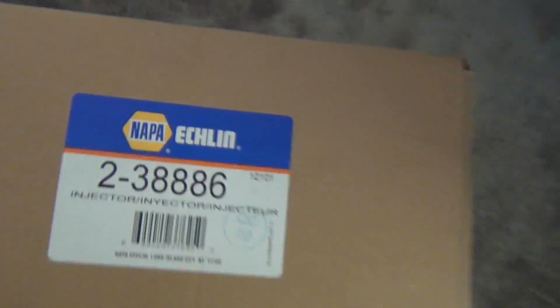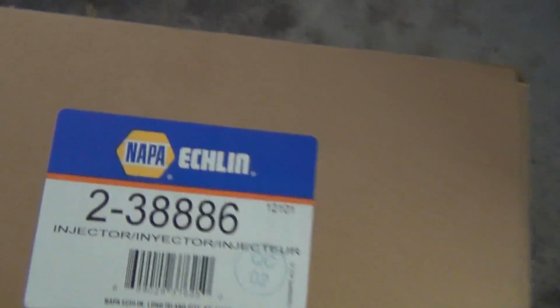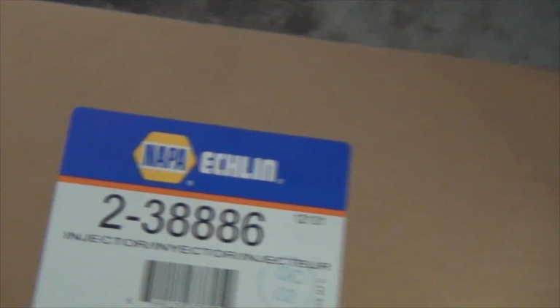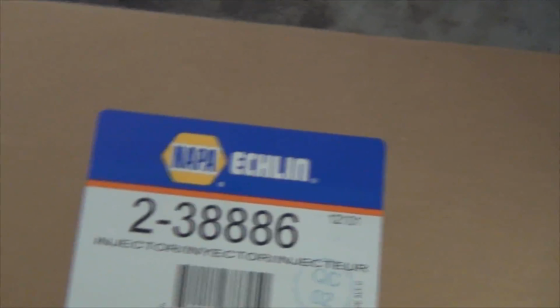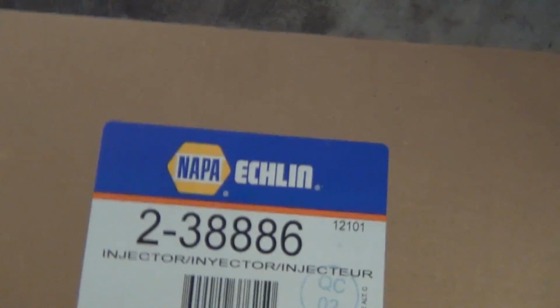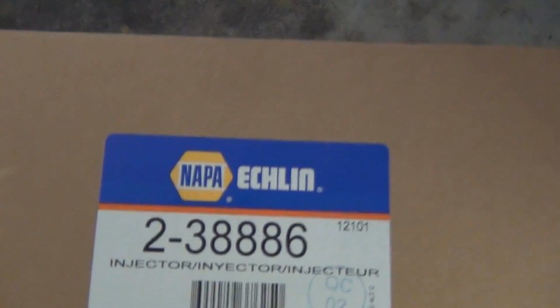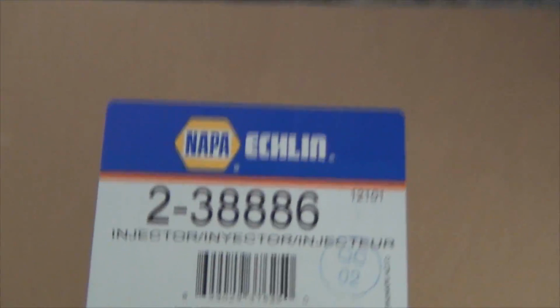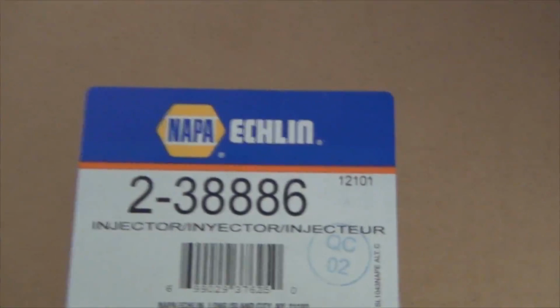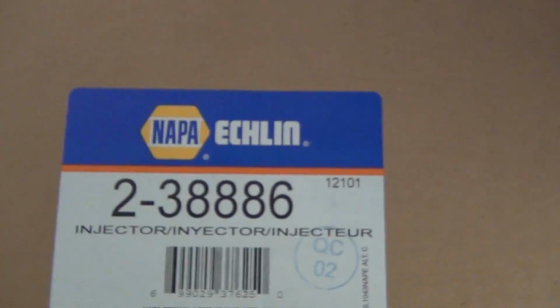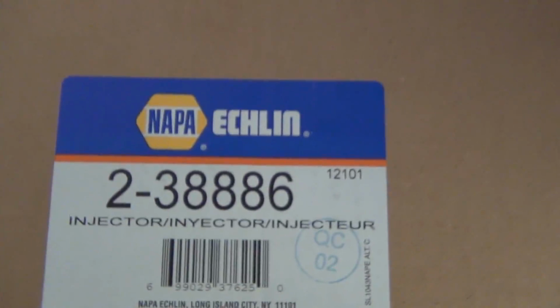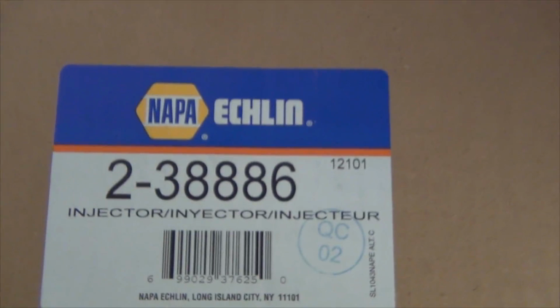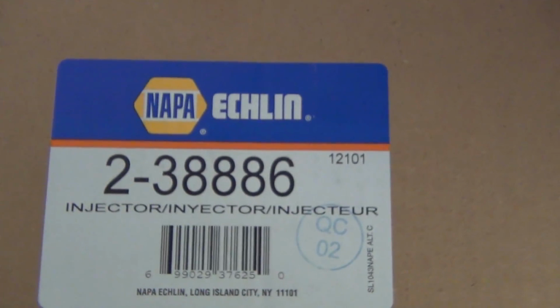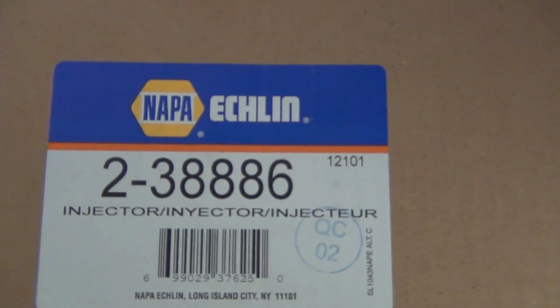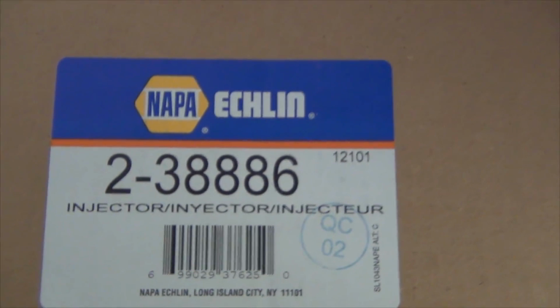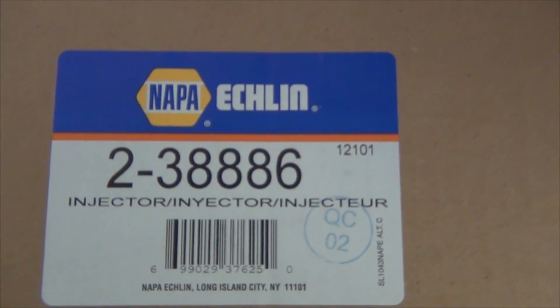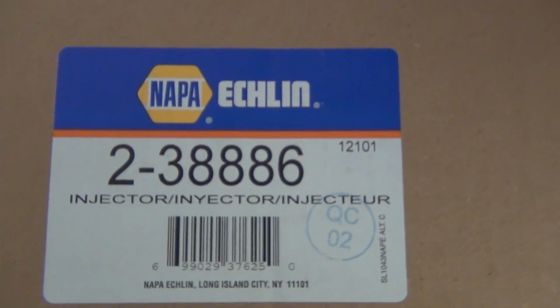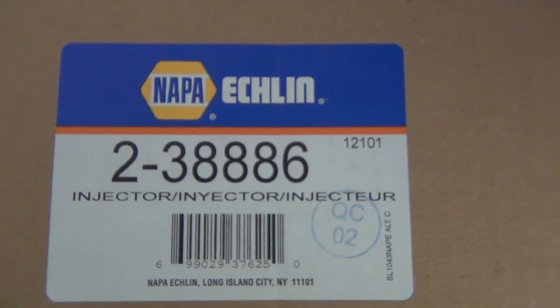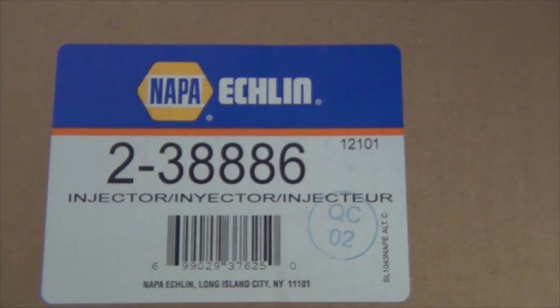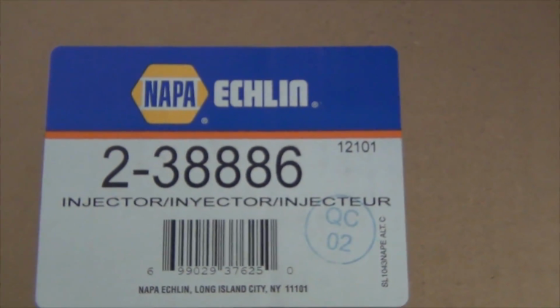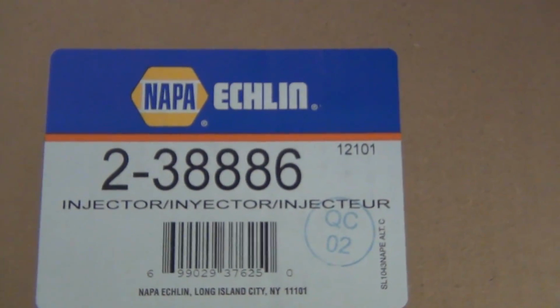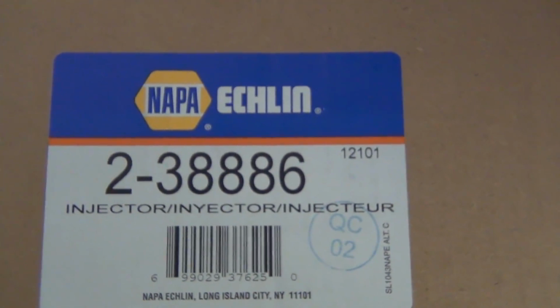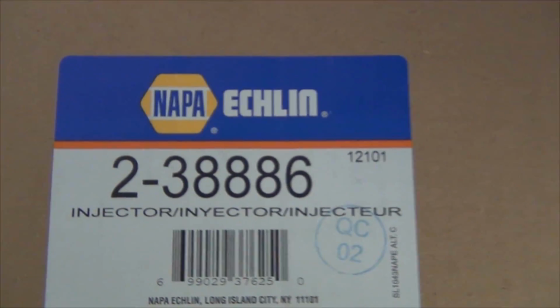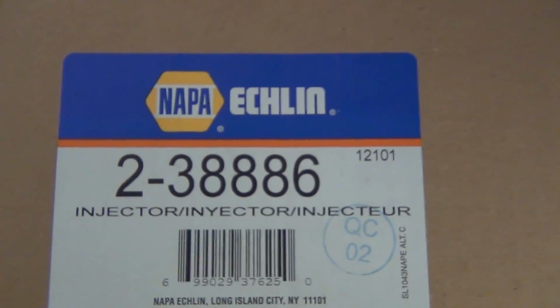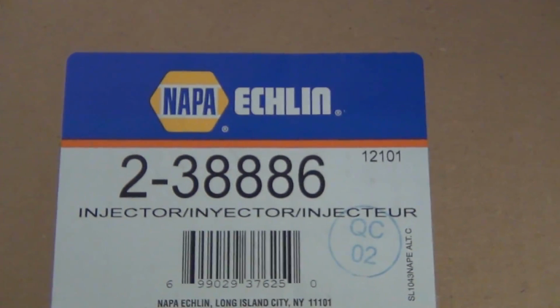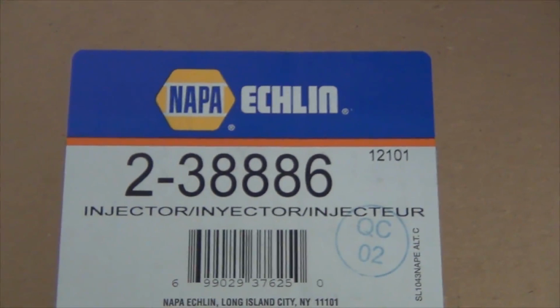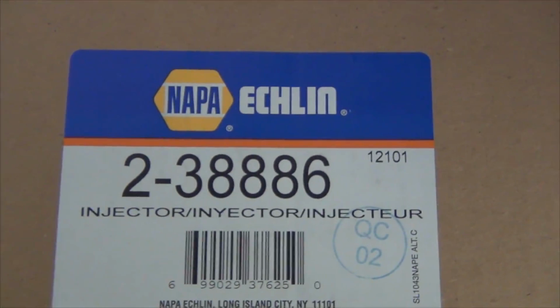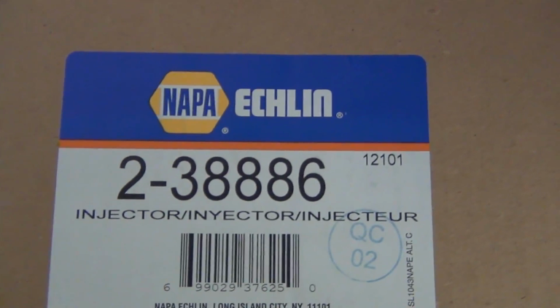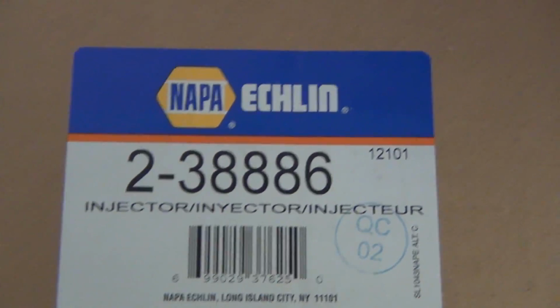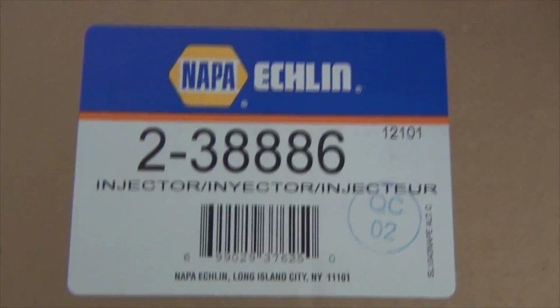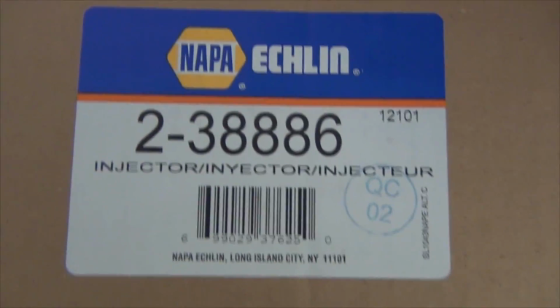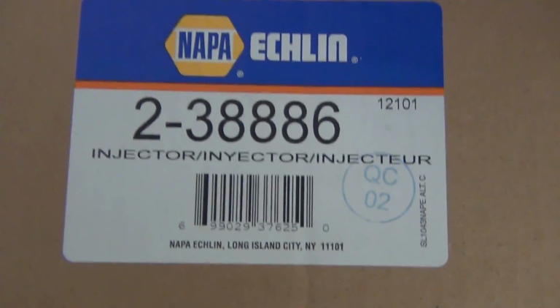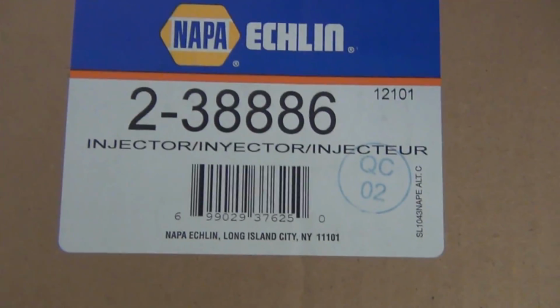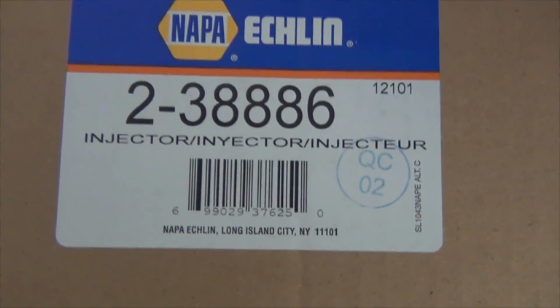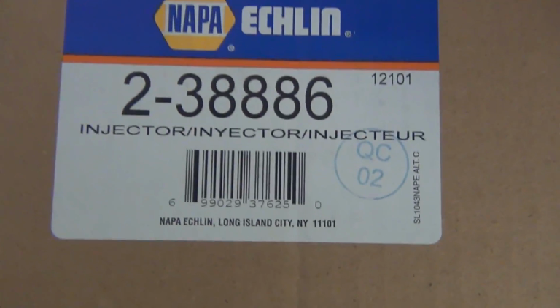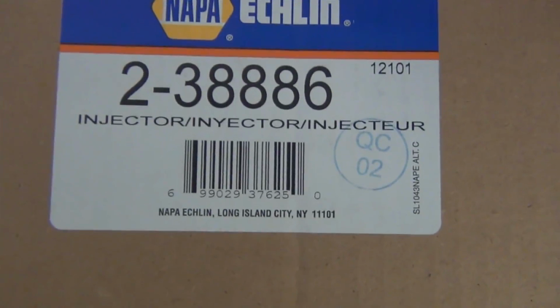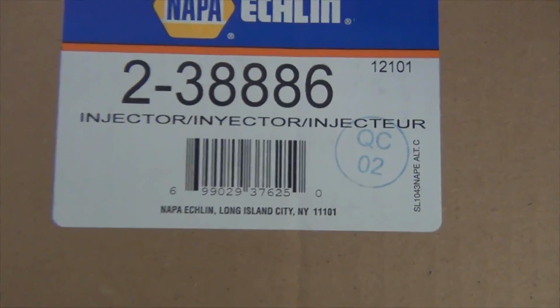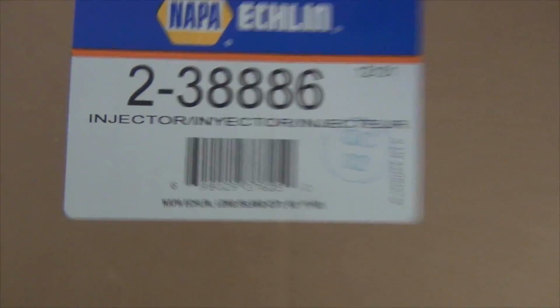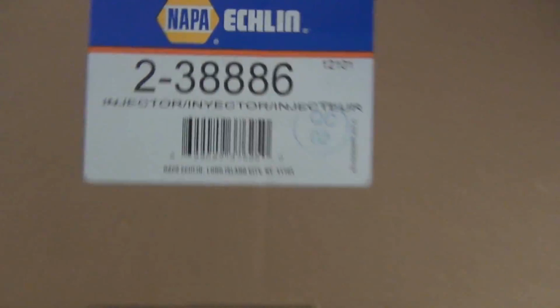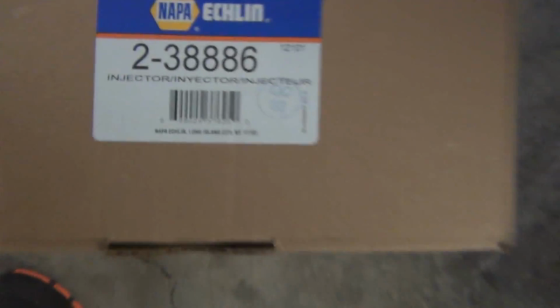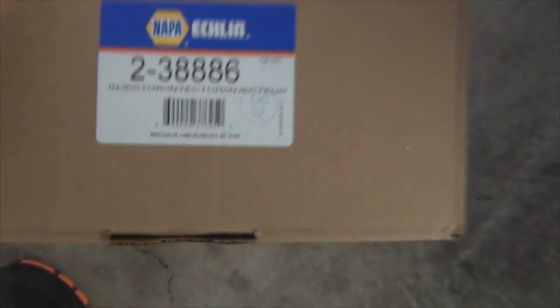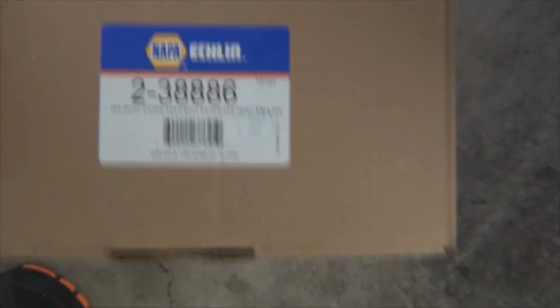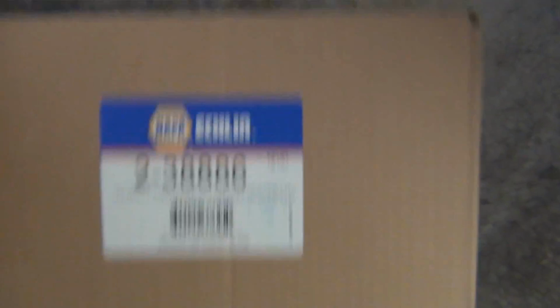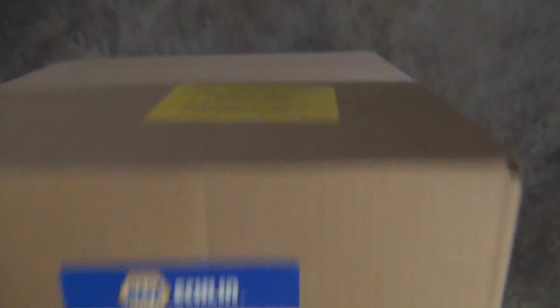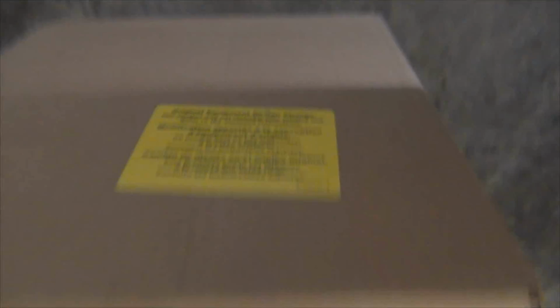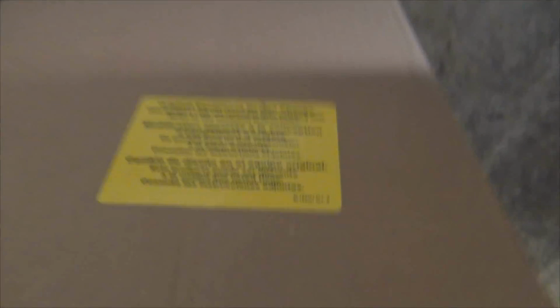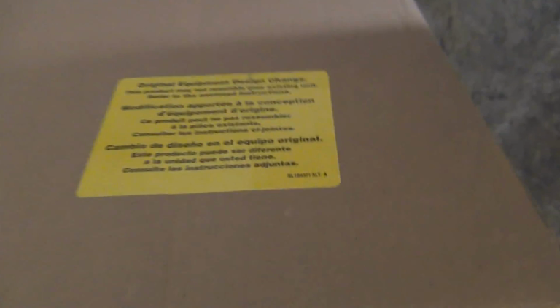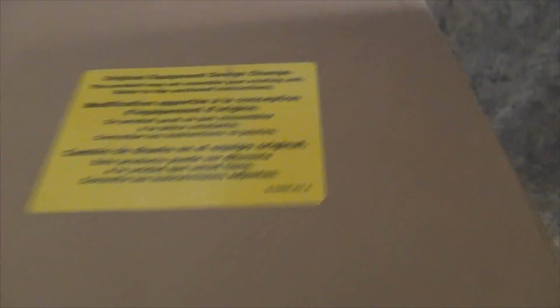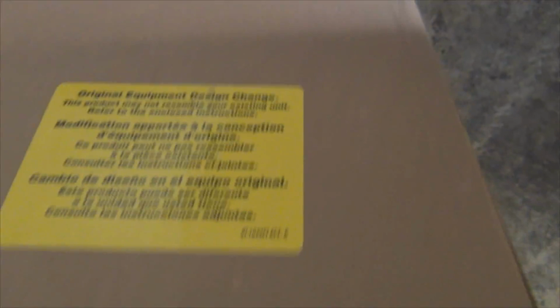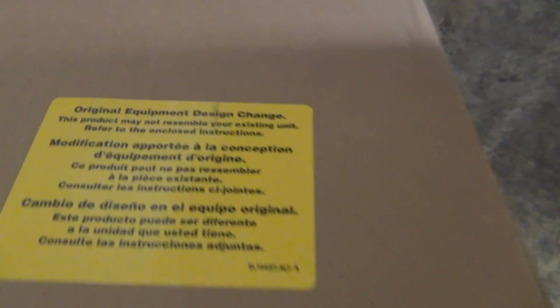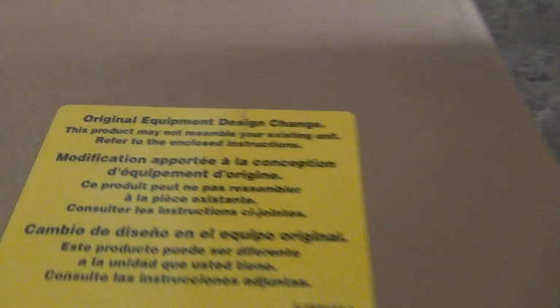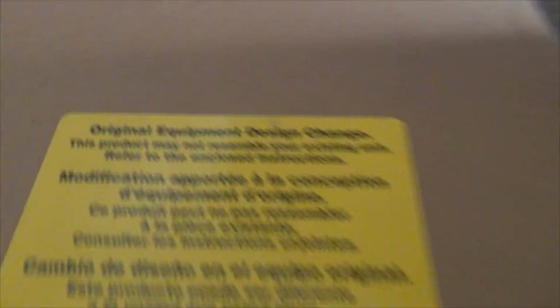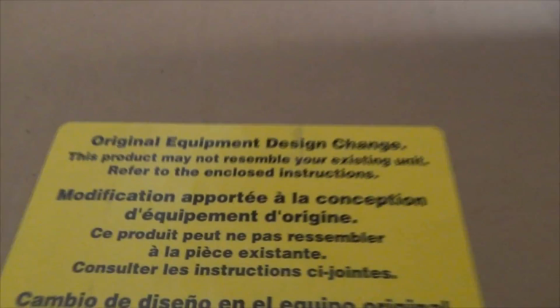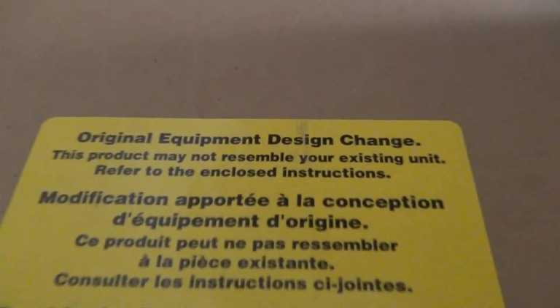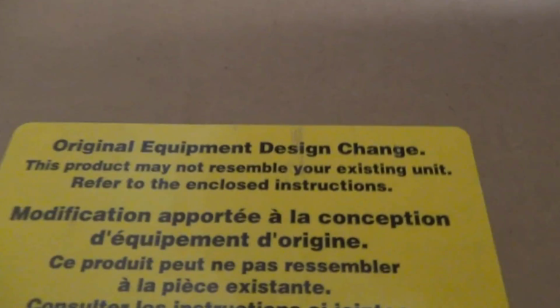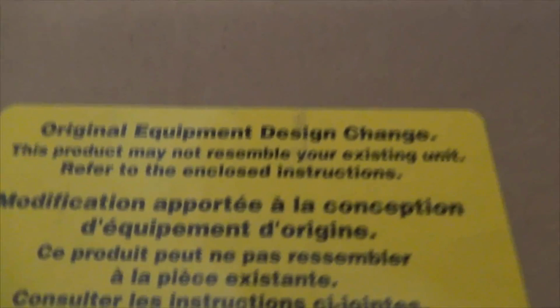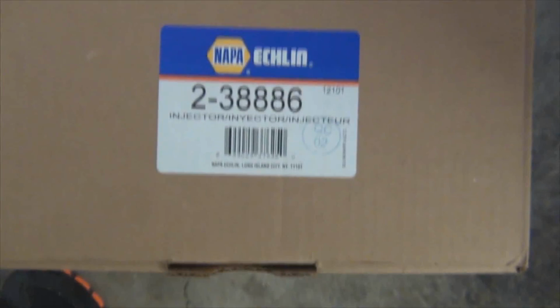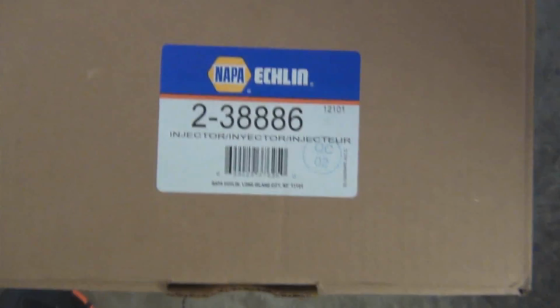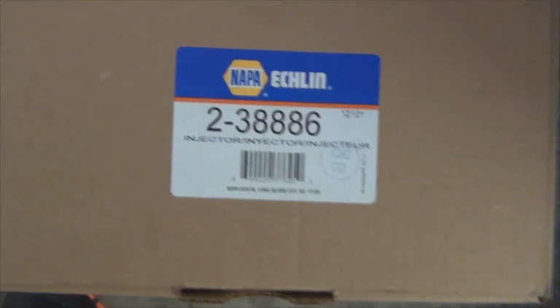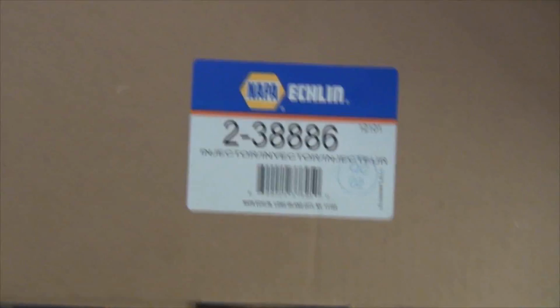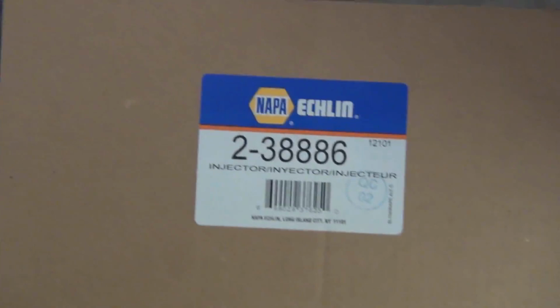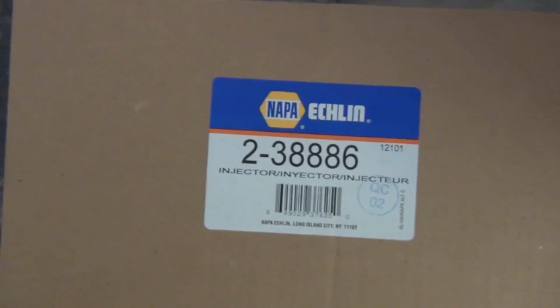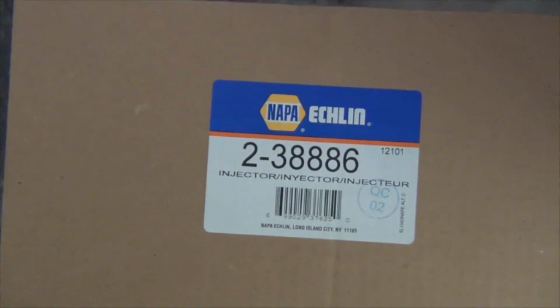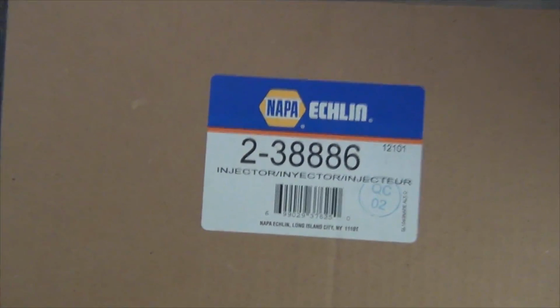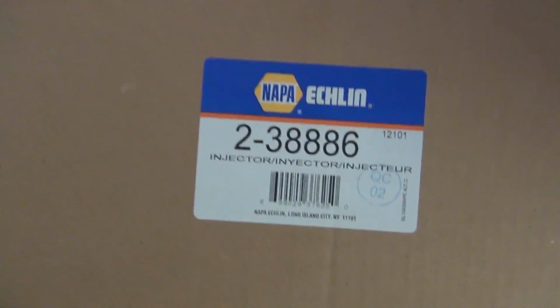This is the replacement that I bought. It's an Eklund from Nappa, and this is the updated version of the MPFI.